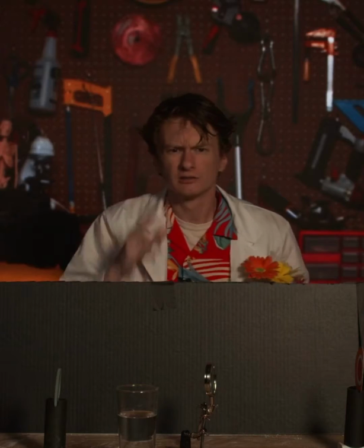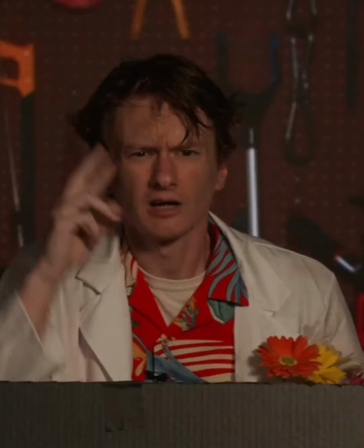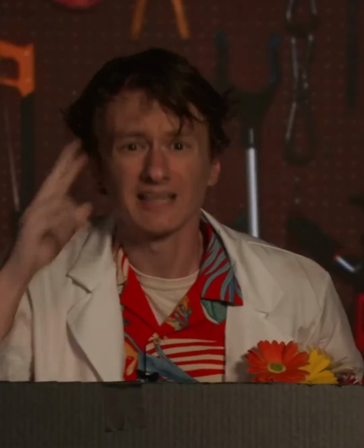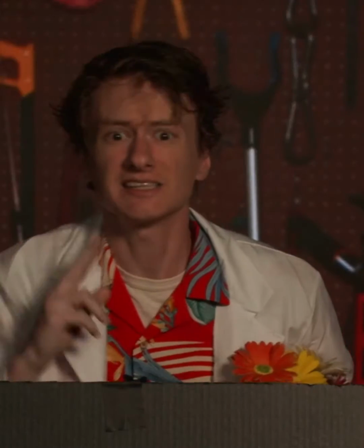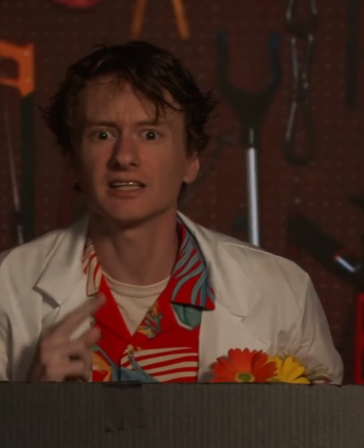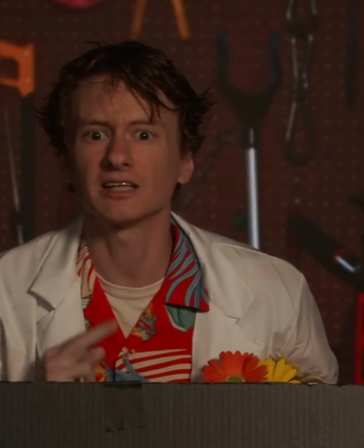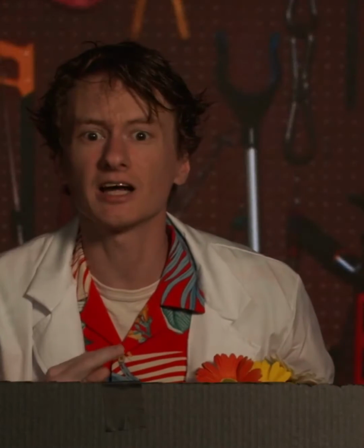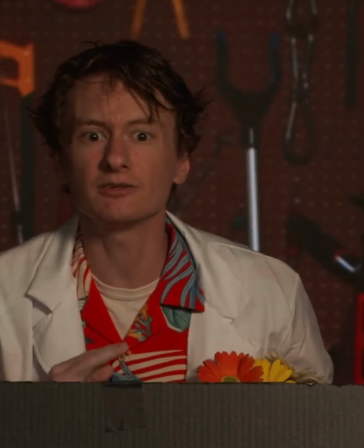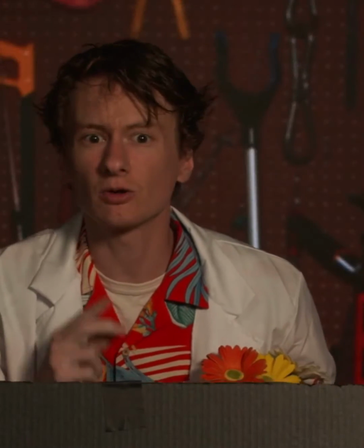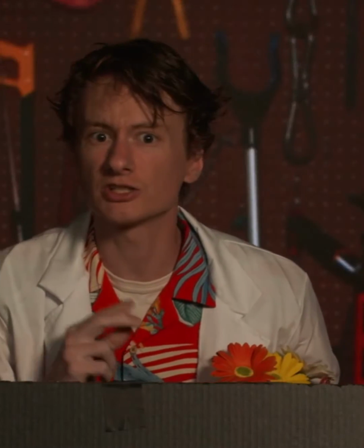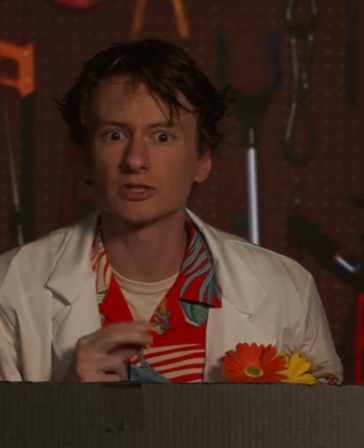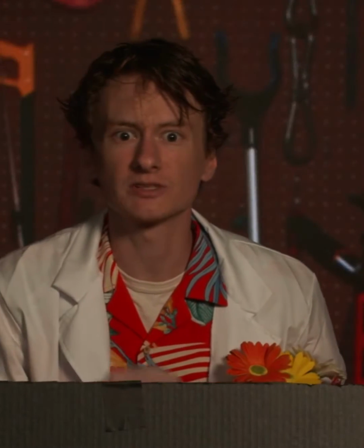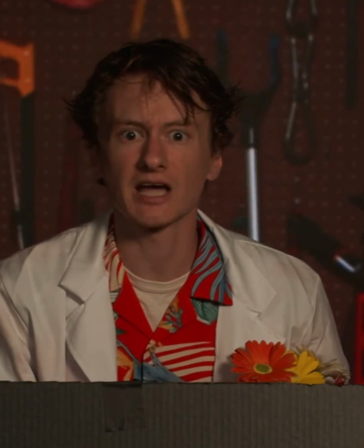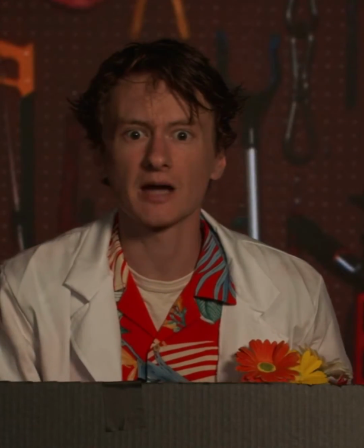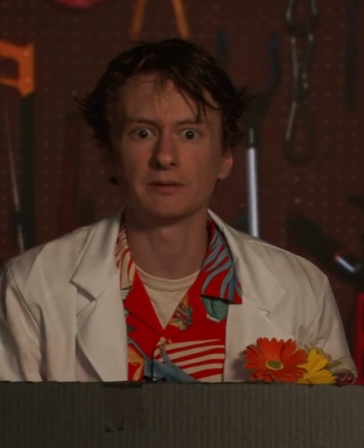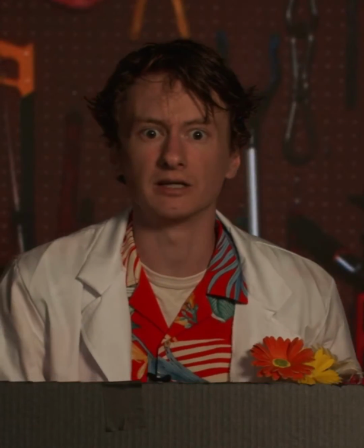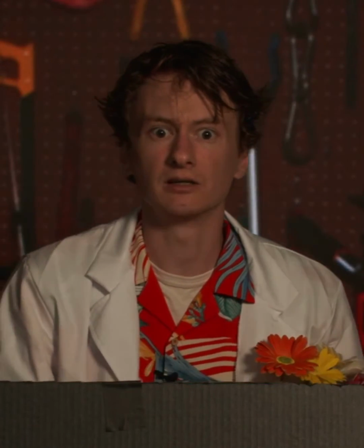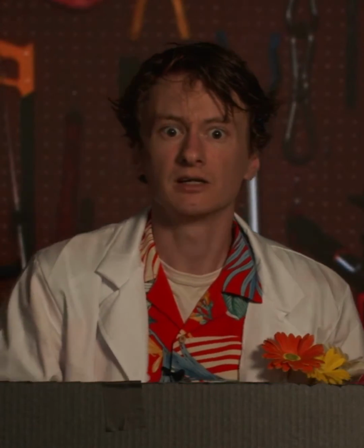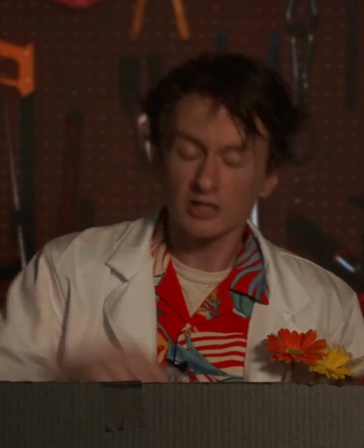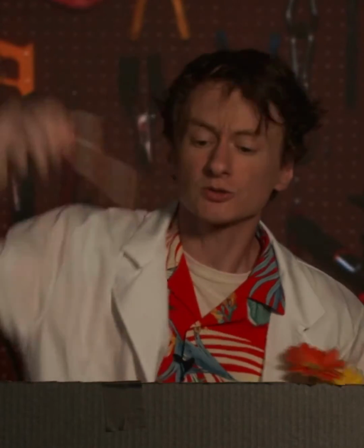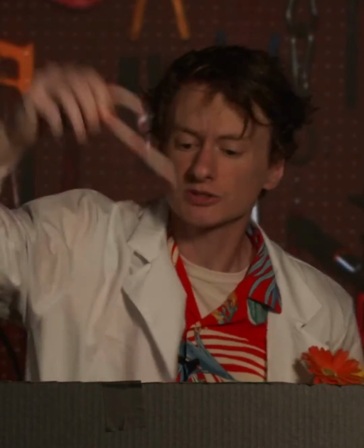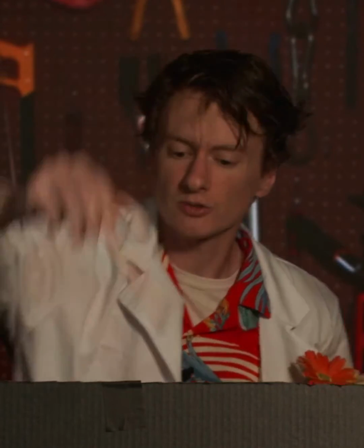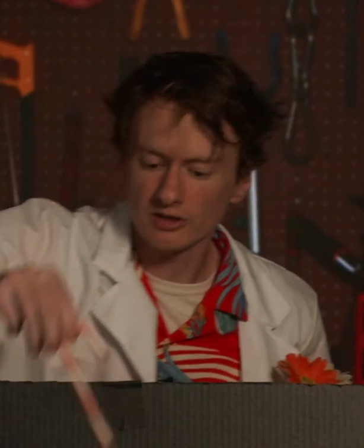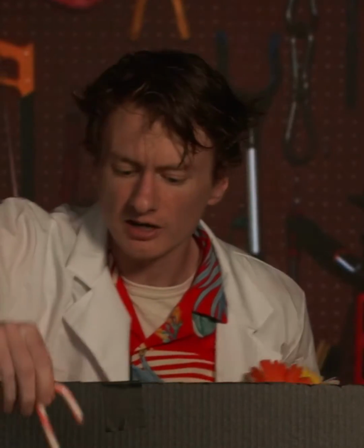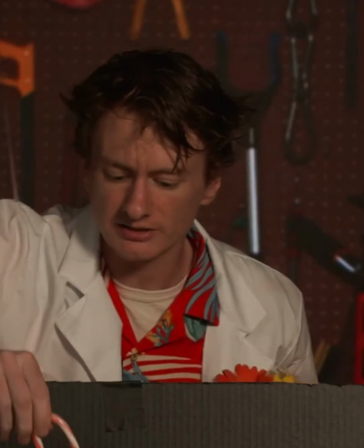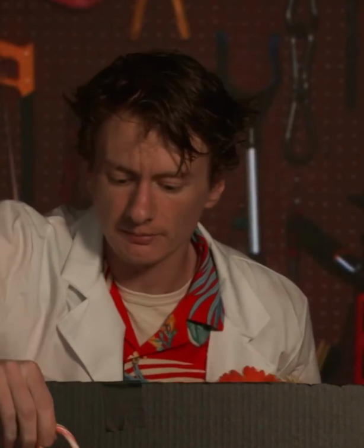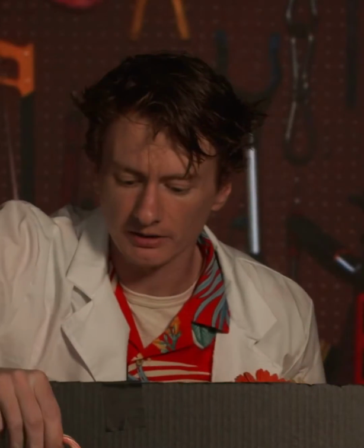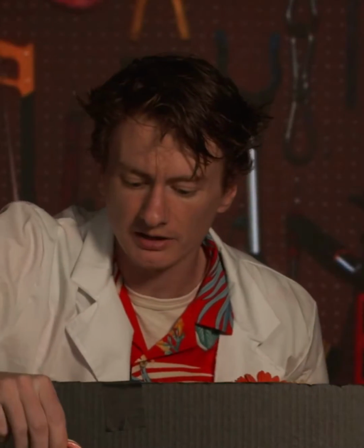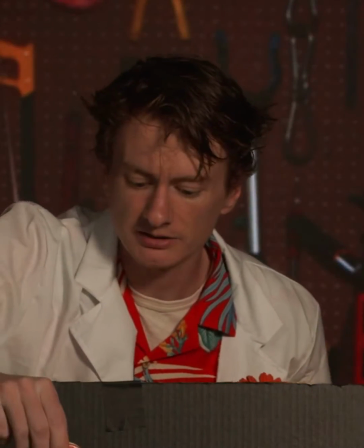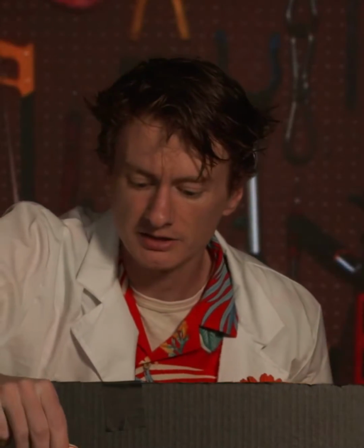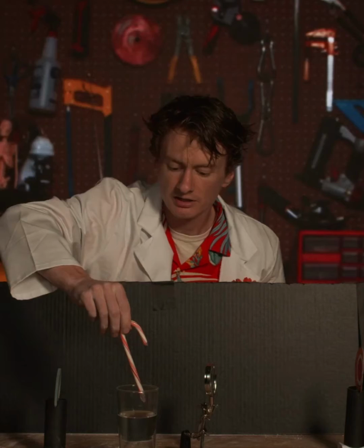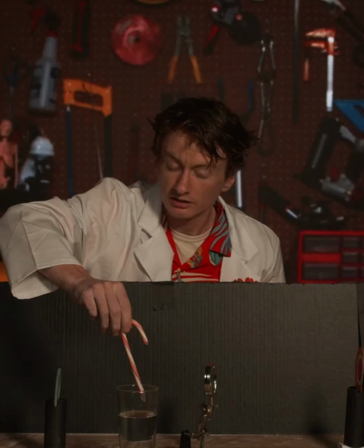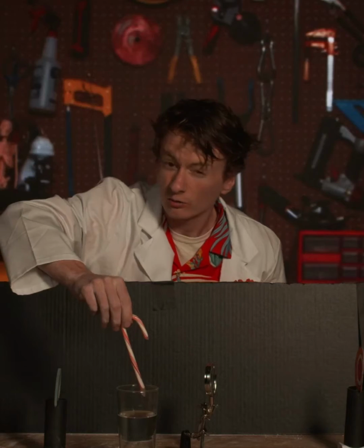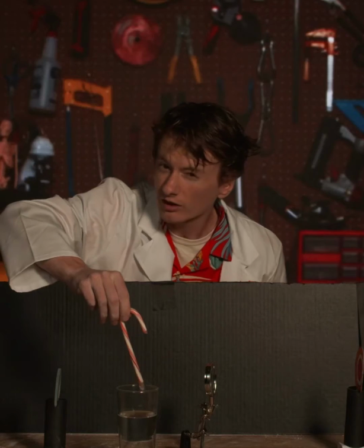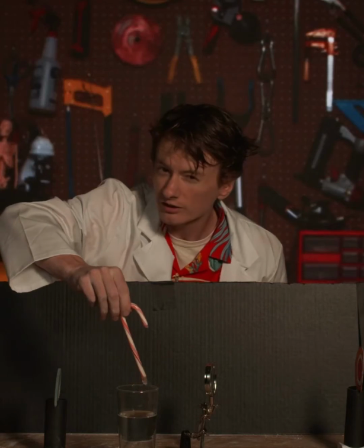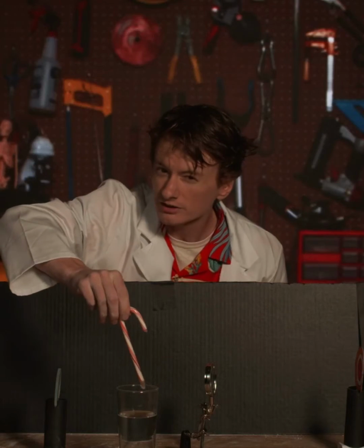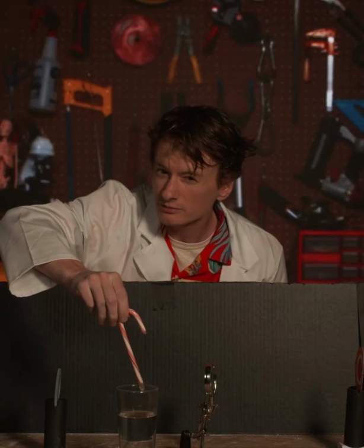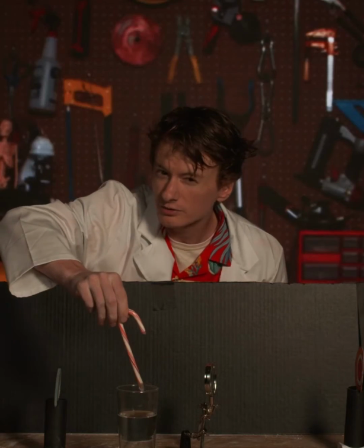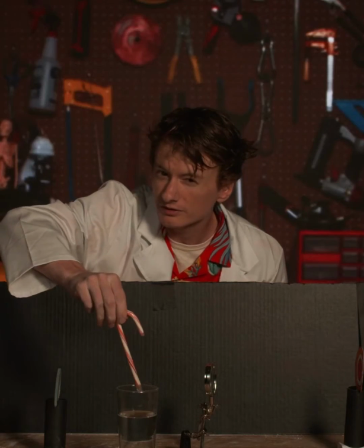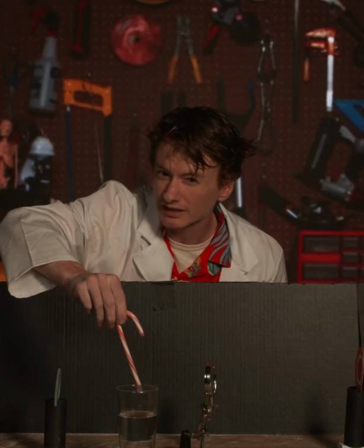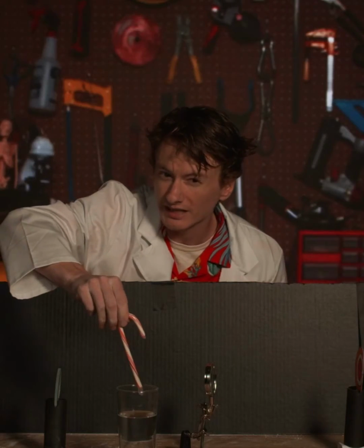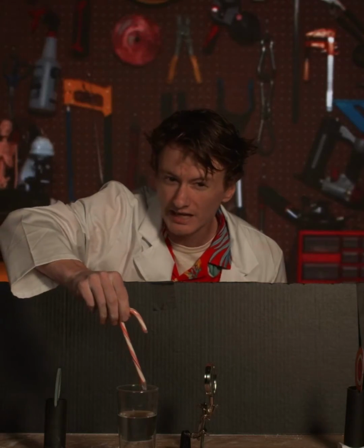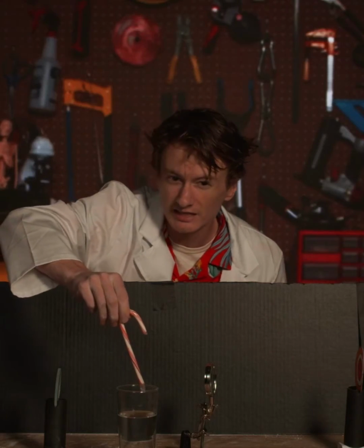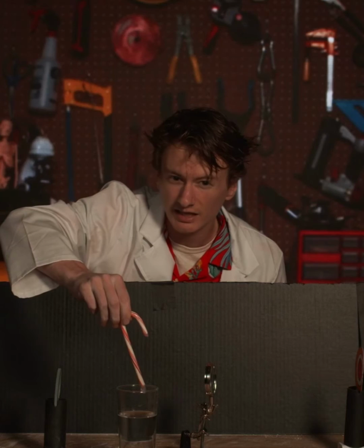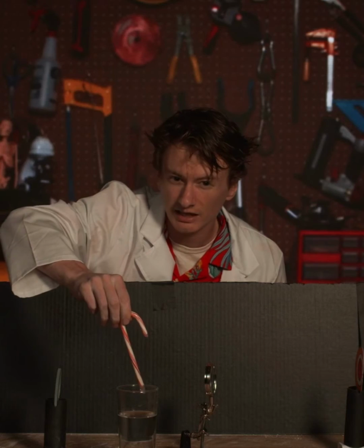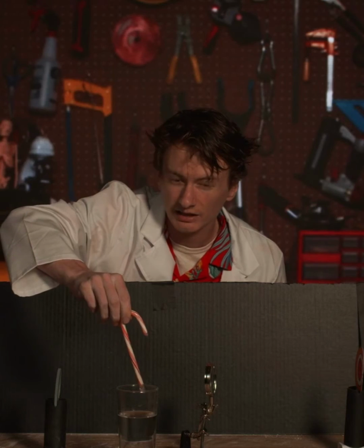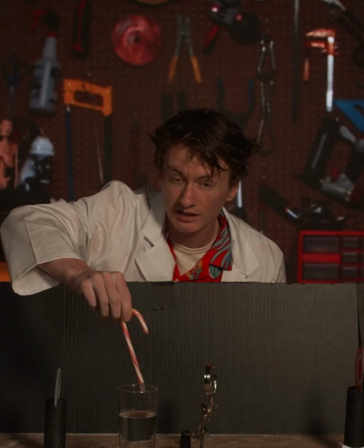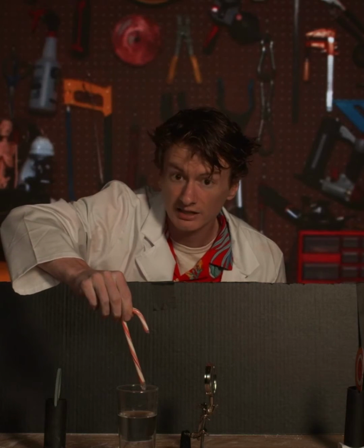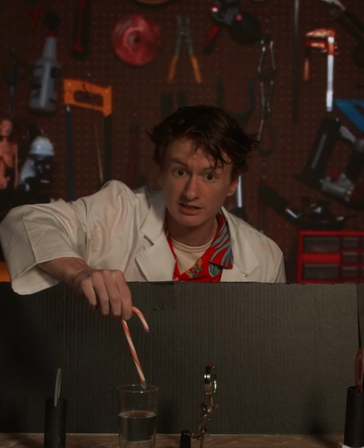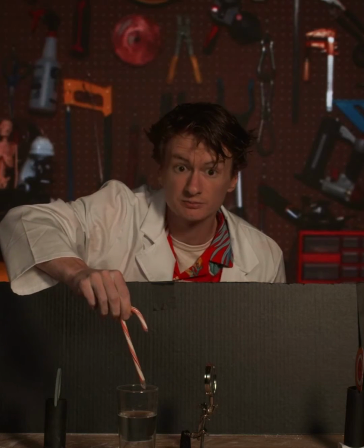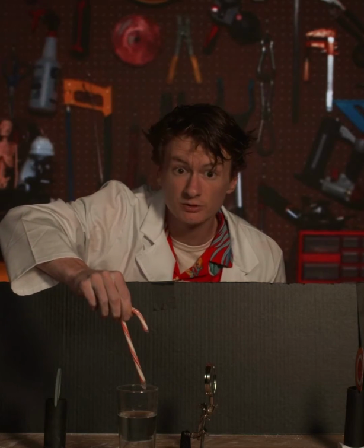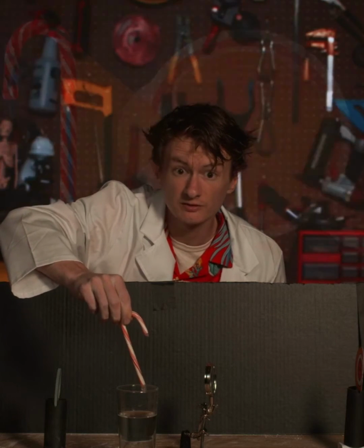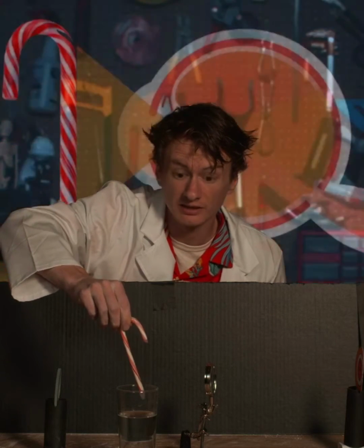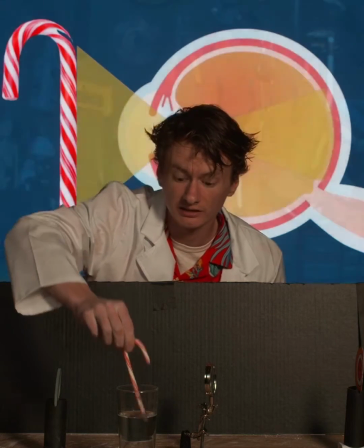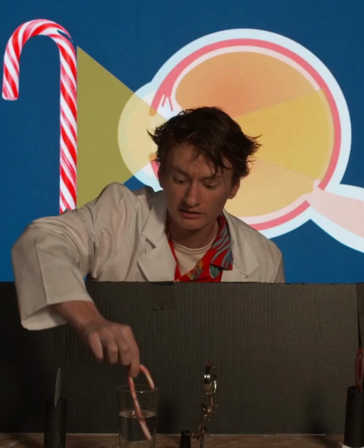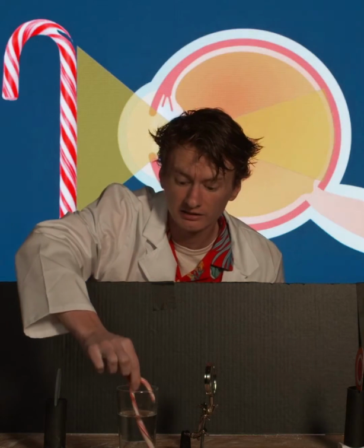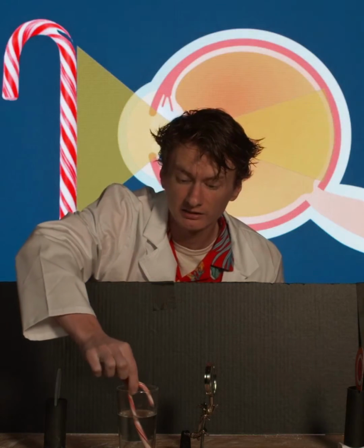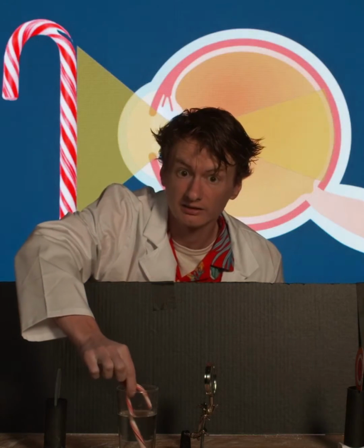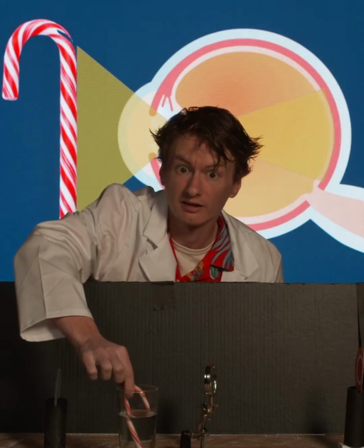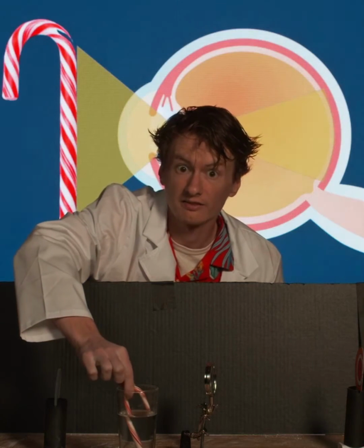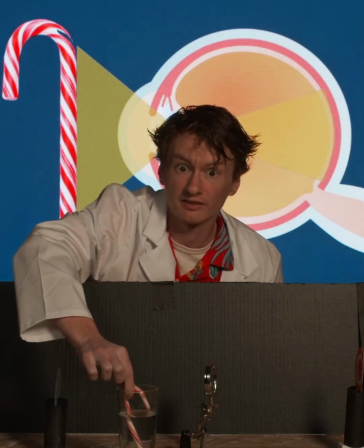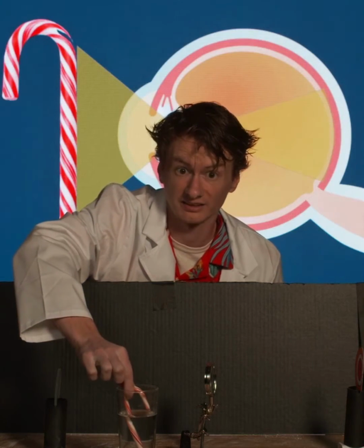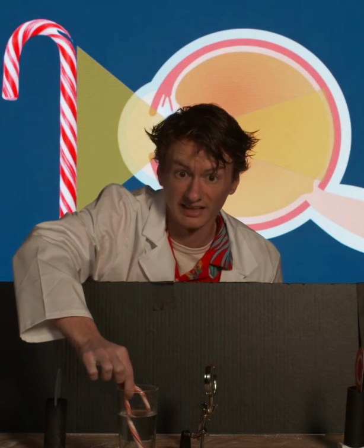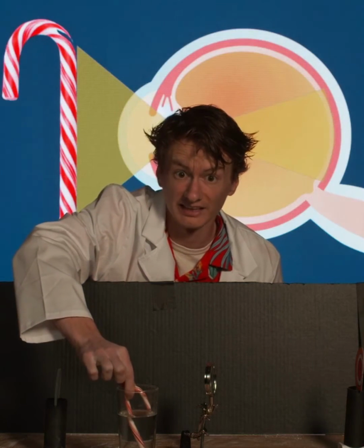I see a lot of you aren't sure what's happening. Here's what's going on, Tapernaughts. The water isn't moving the candy cane — it's moving the light.